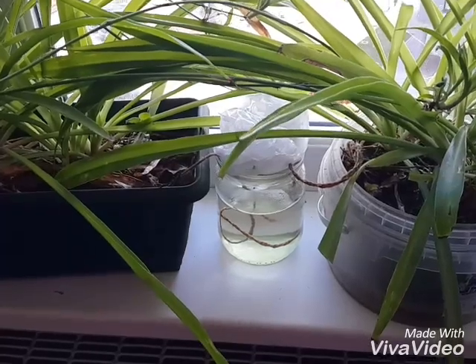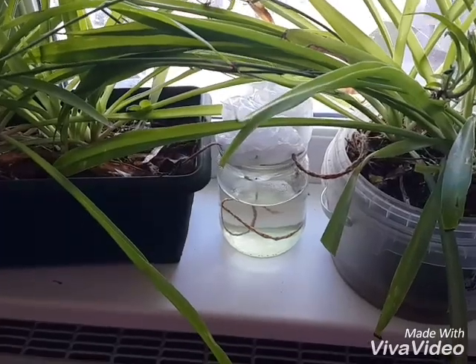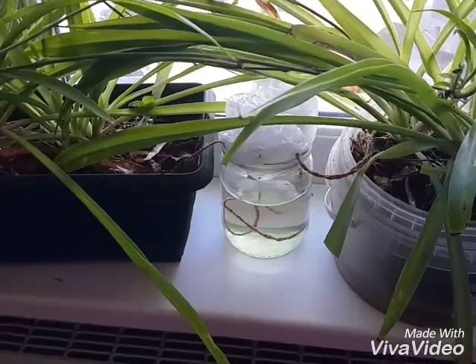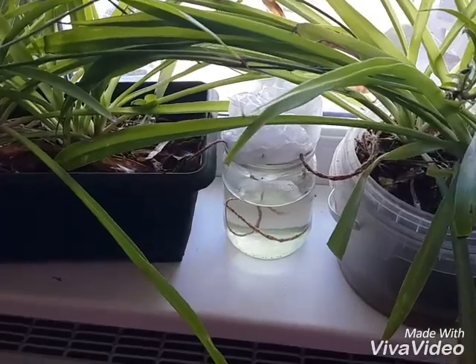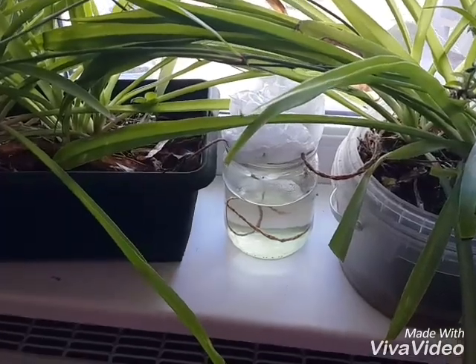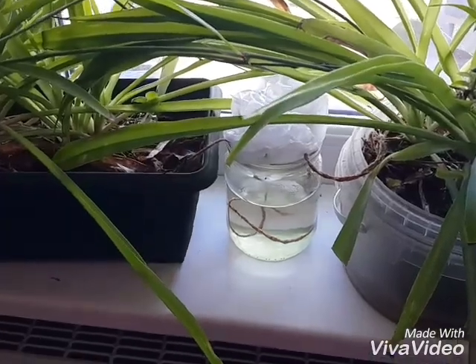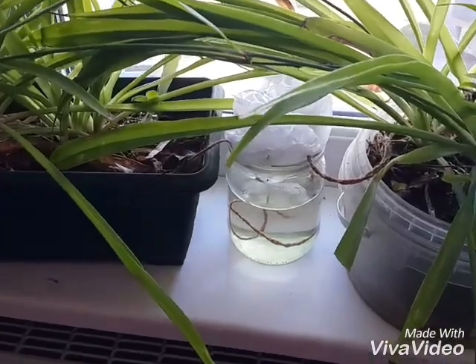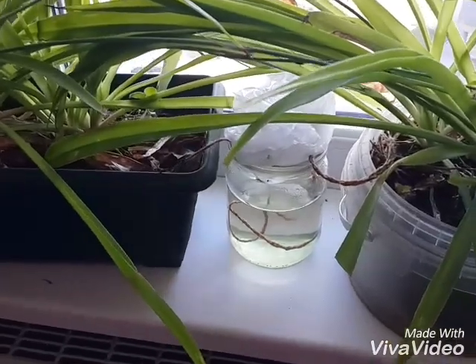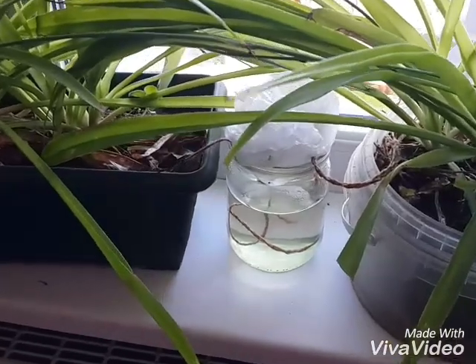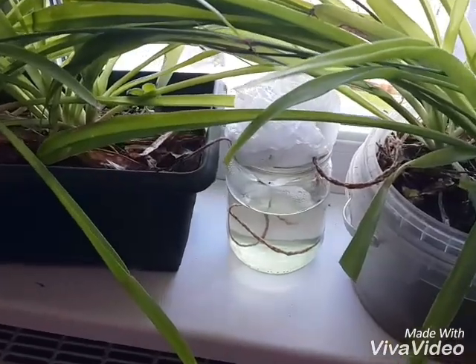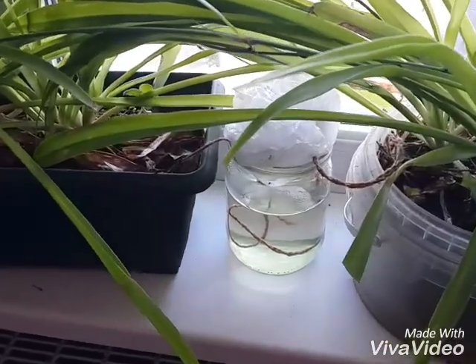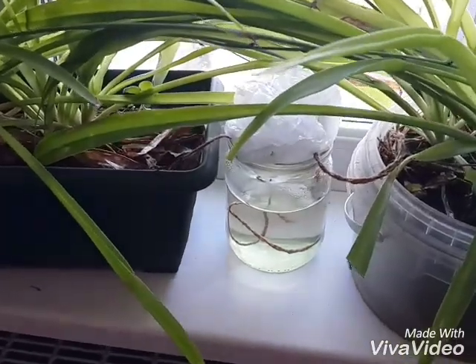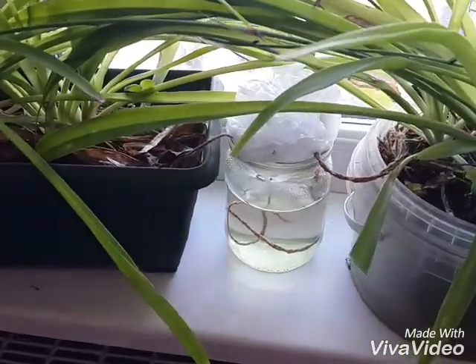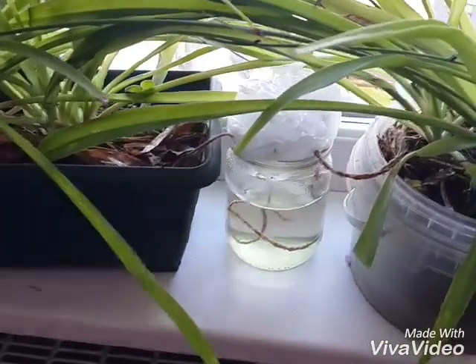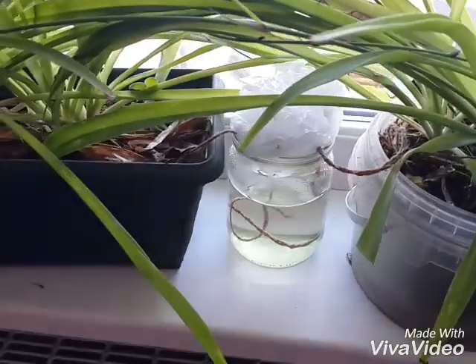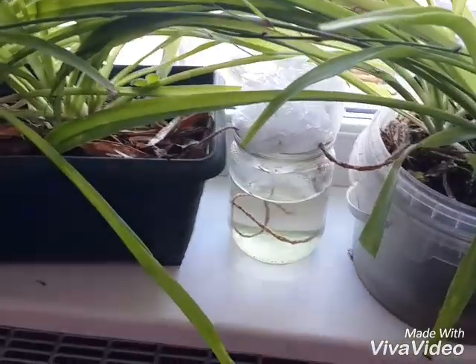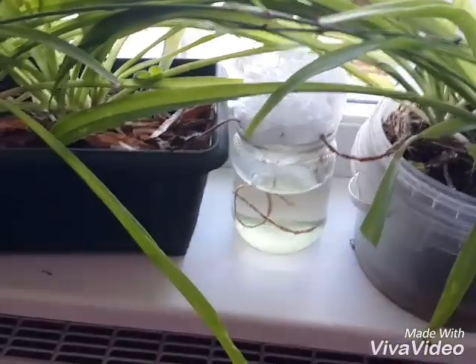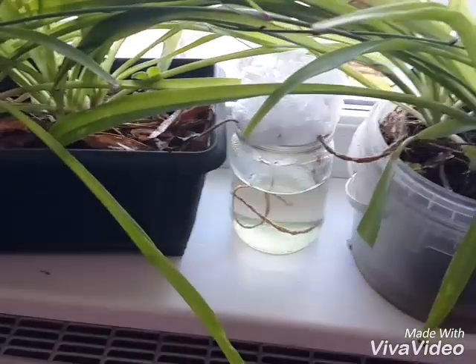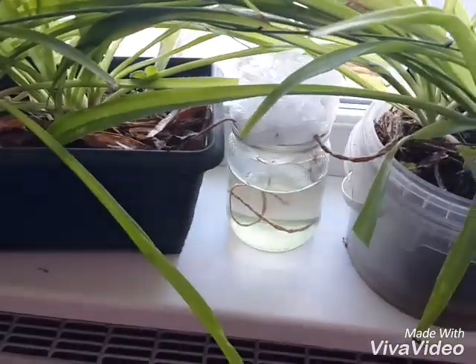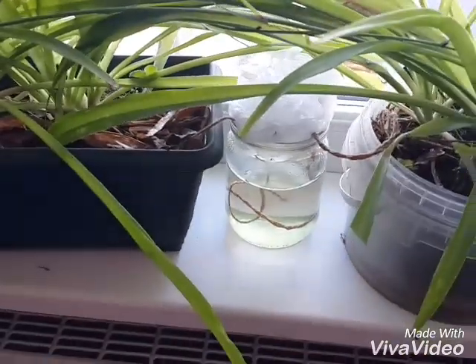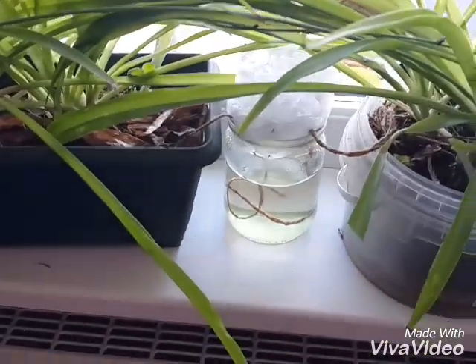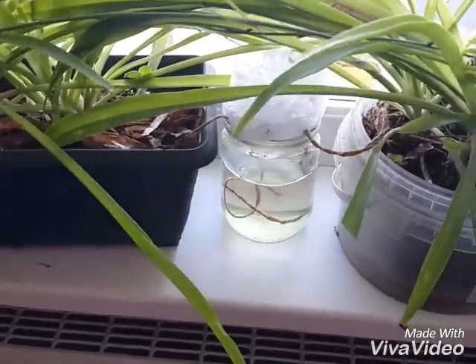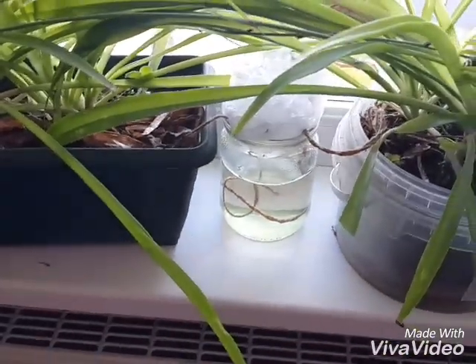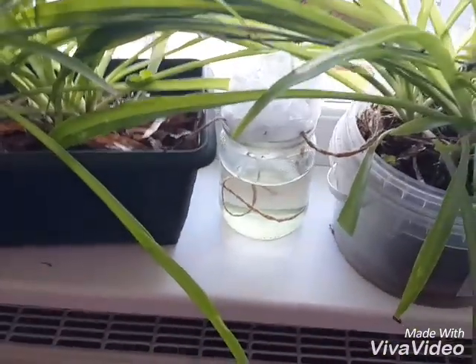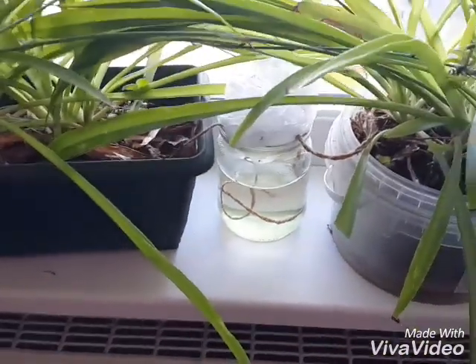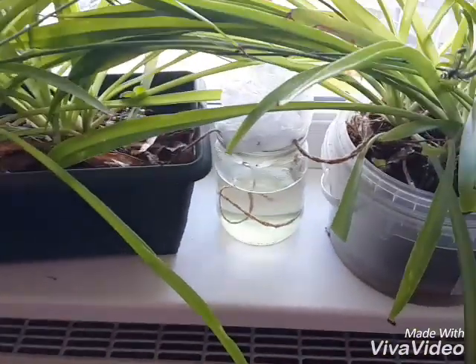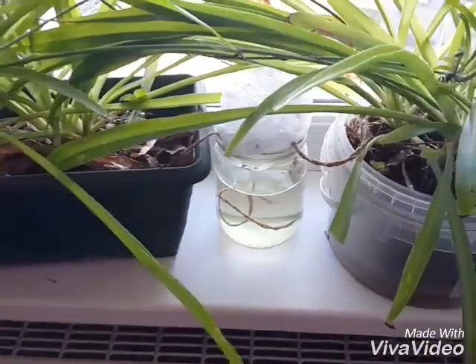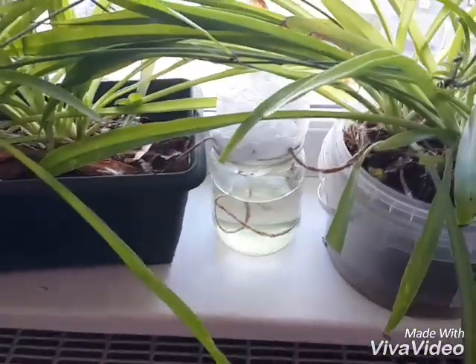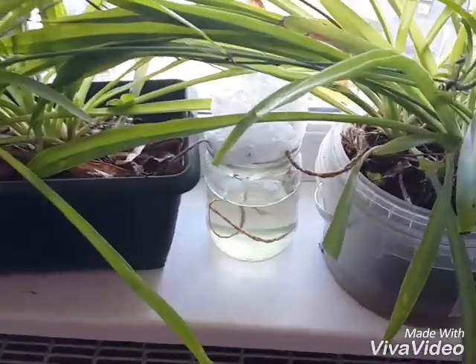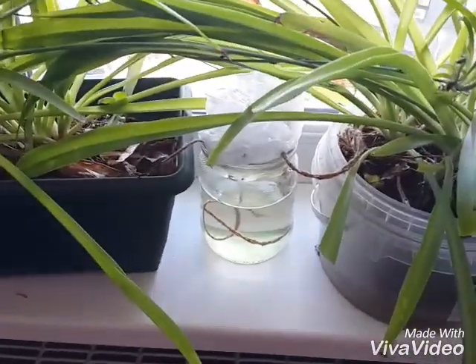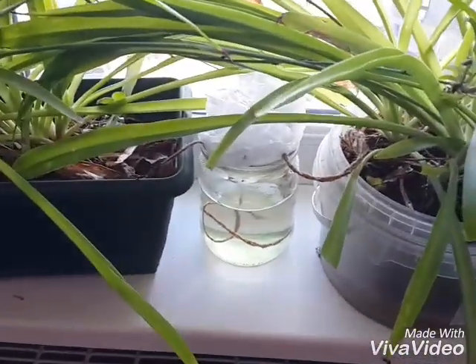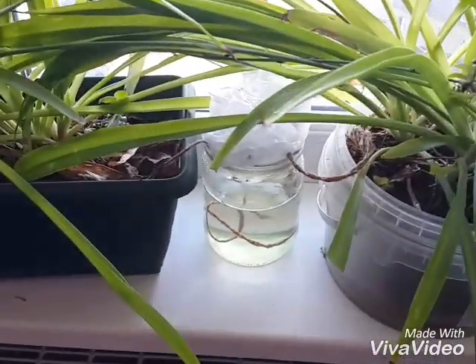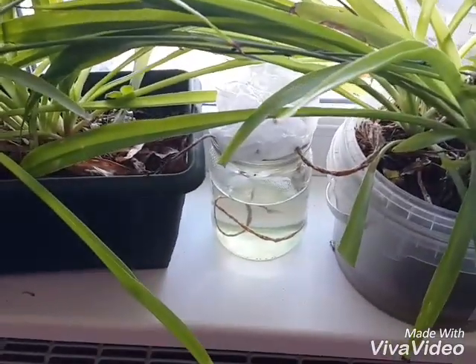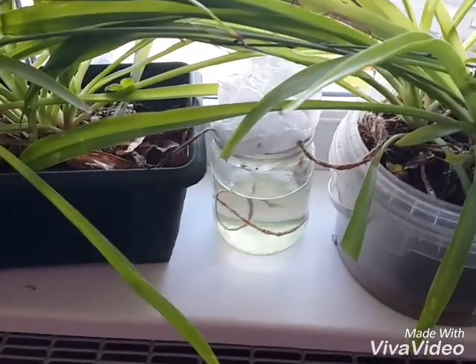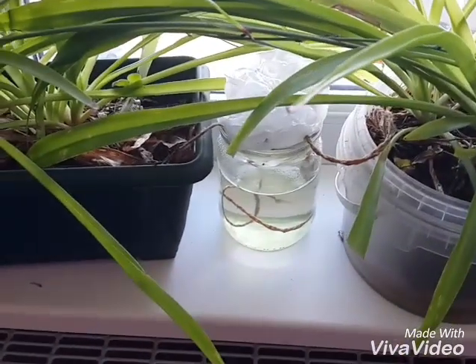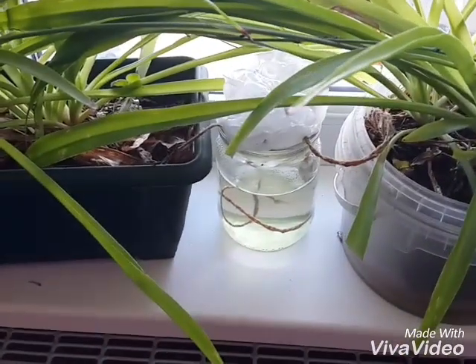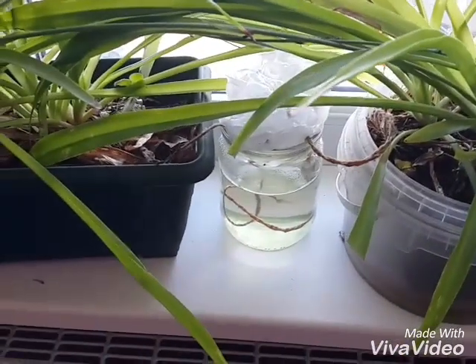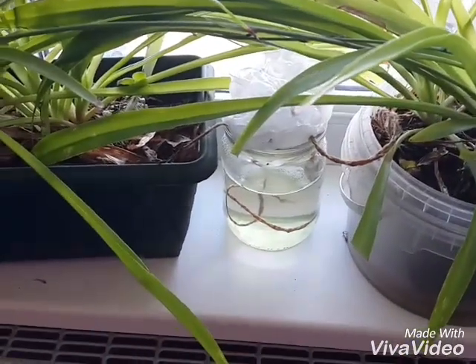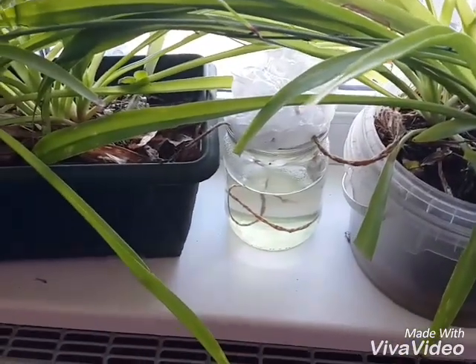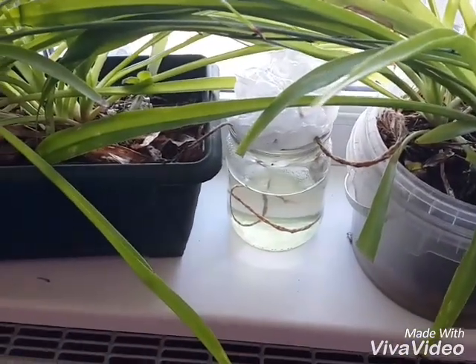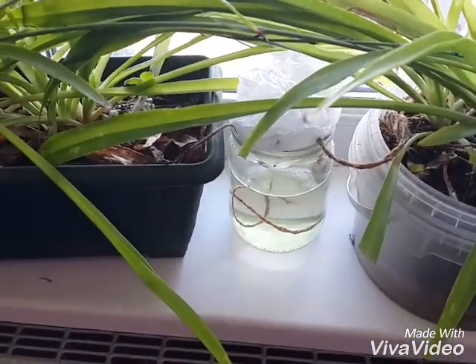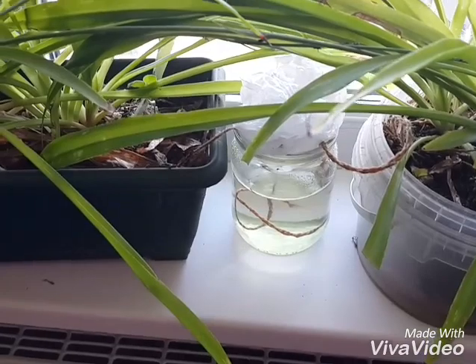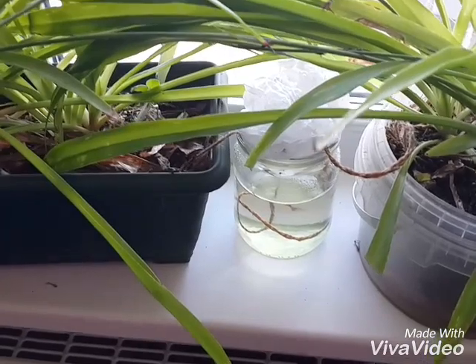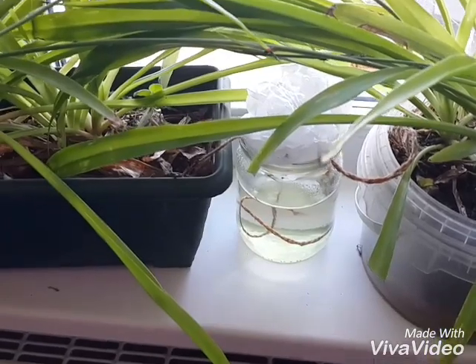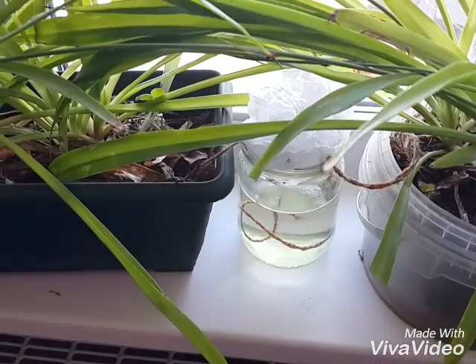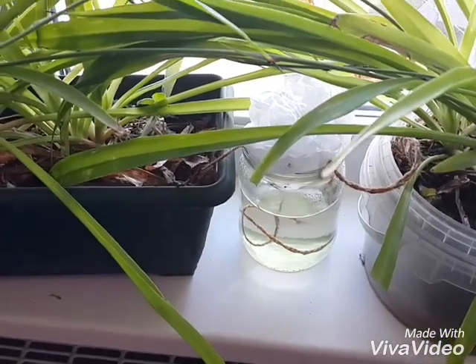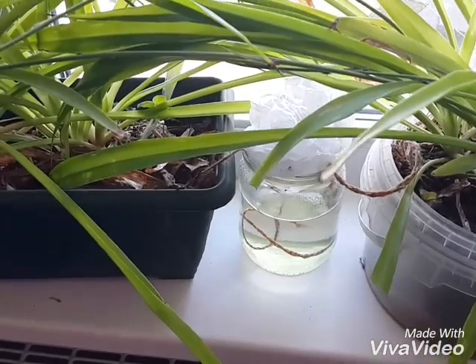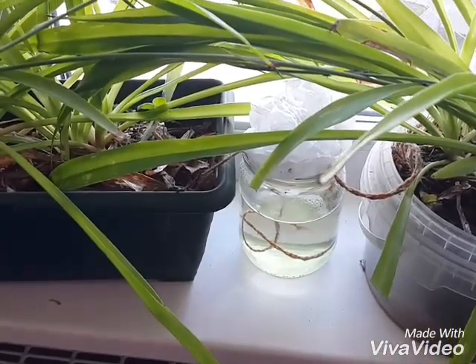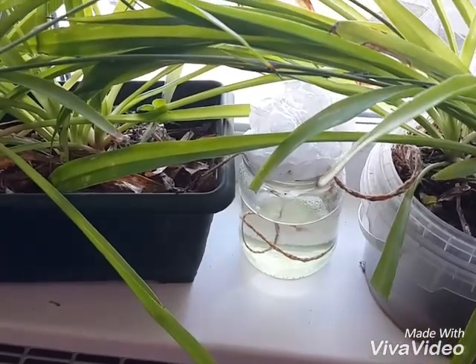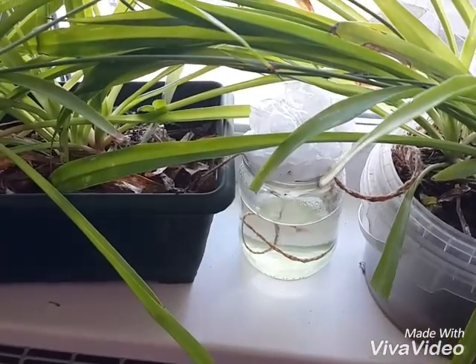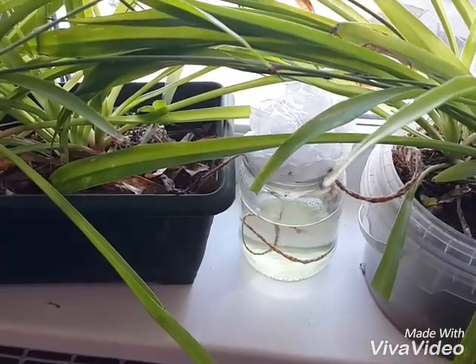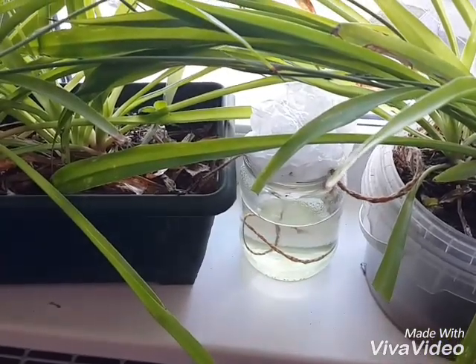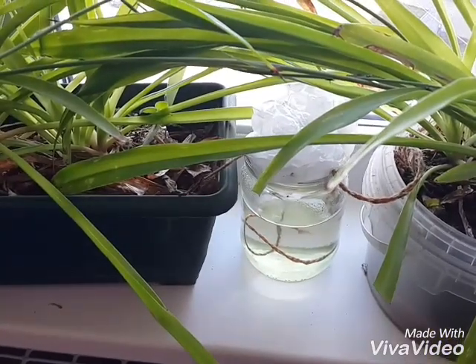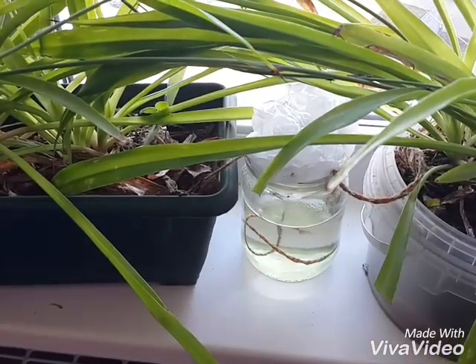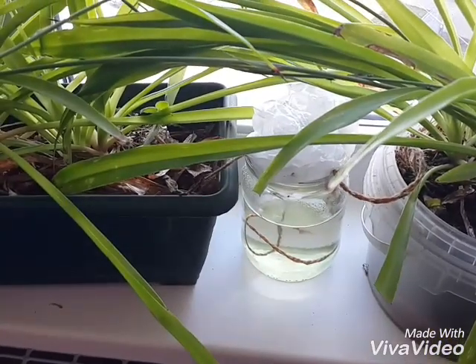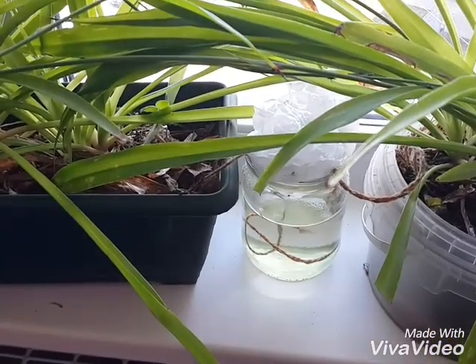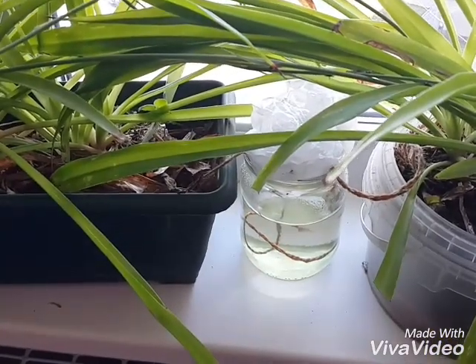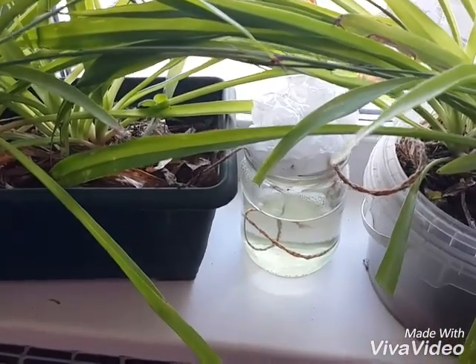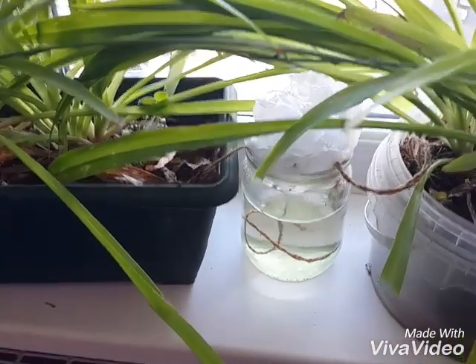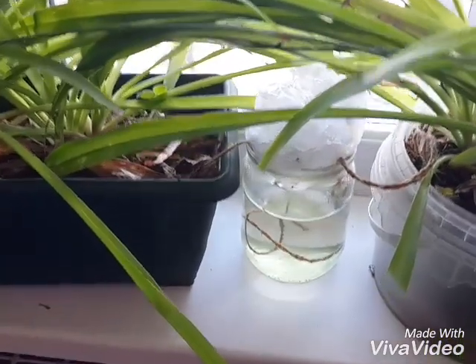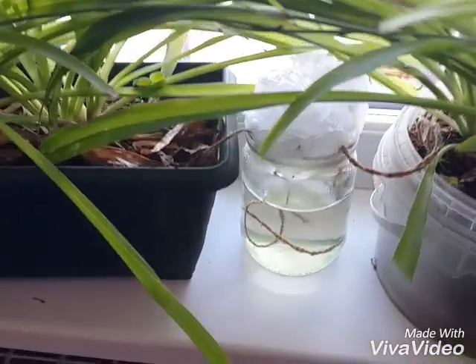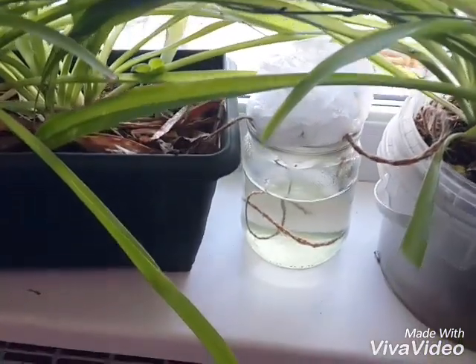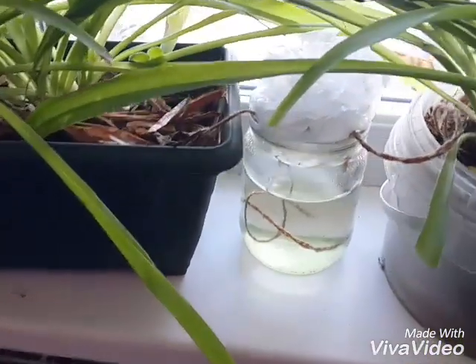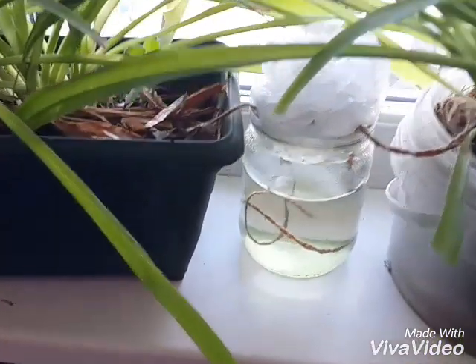Greetings, Dennis Daniels here. This is the evolution of the water wick at our house.